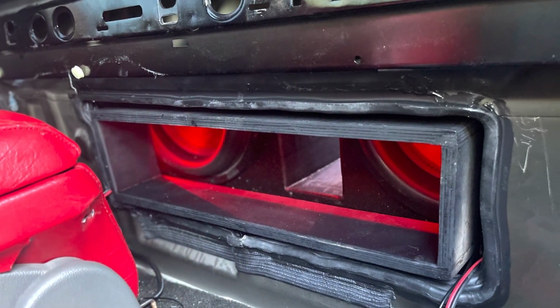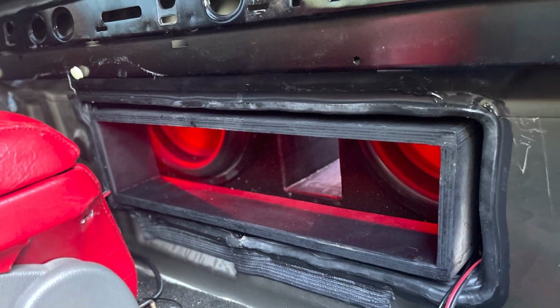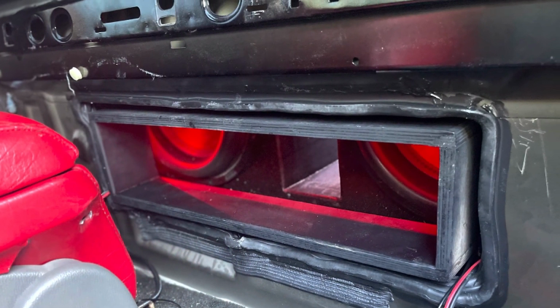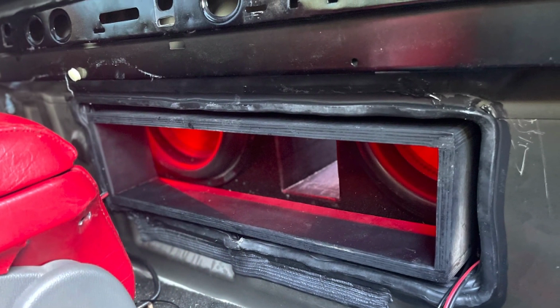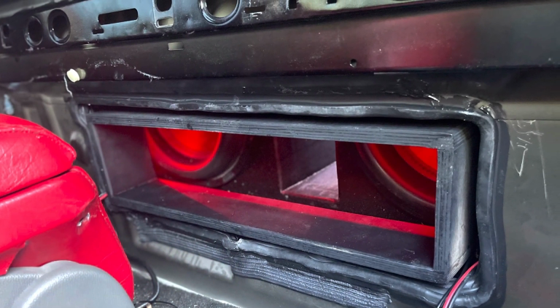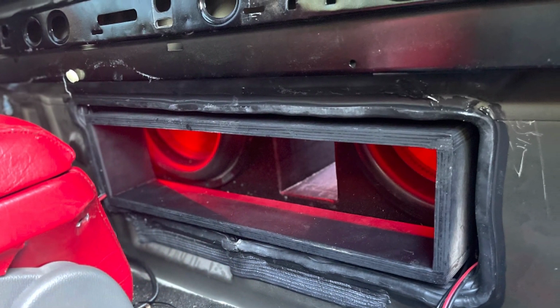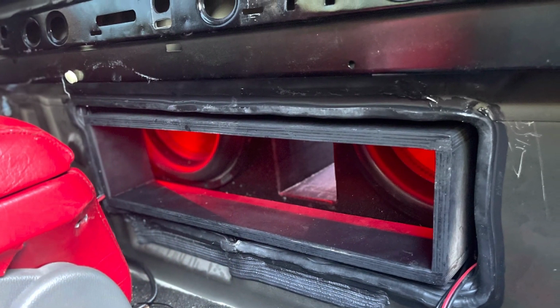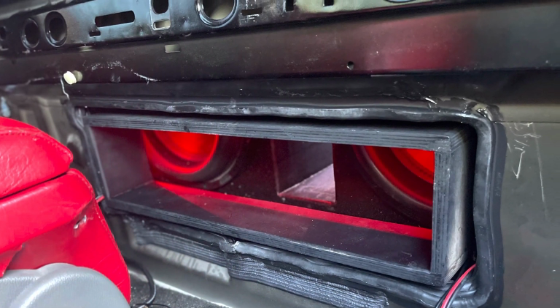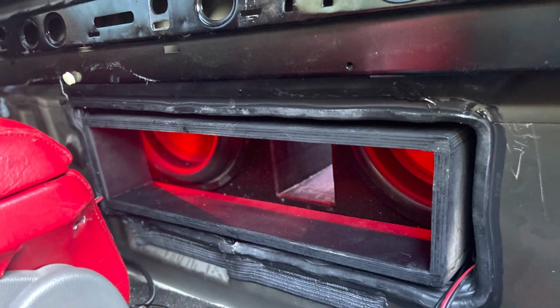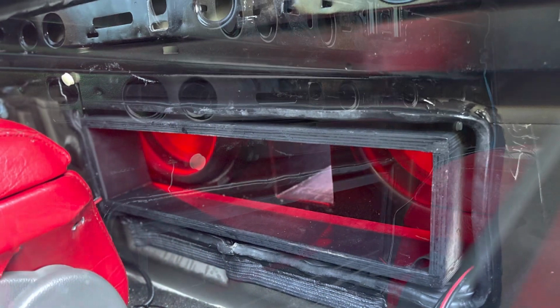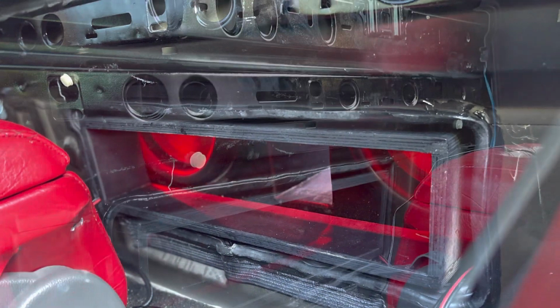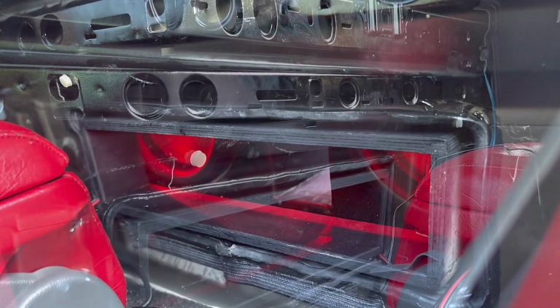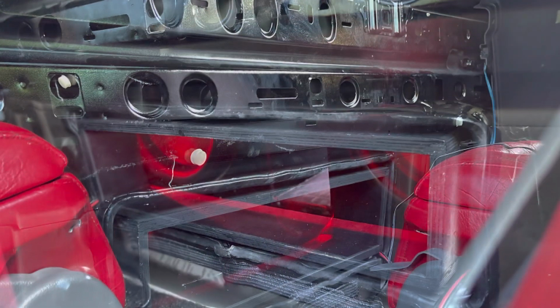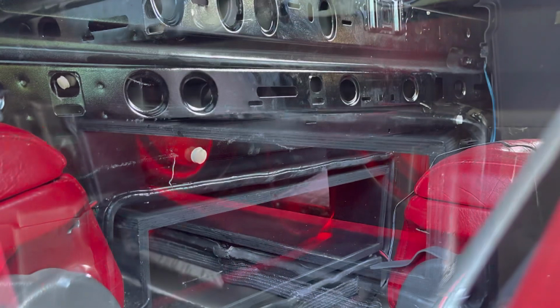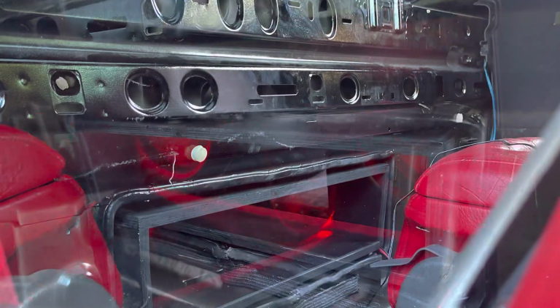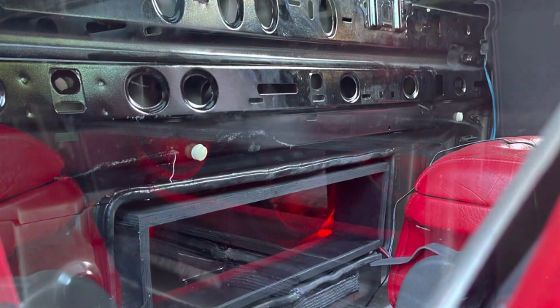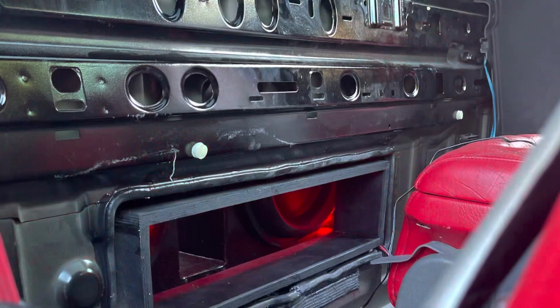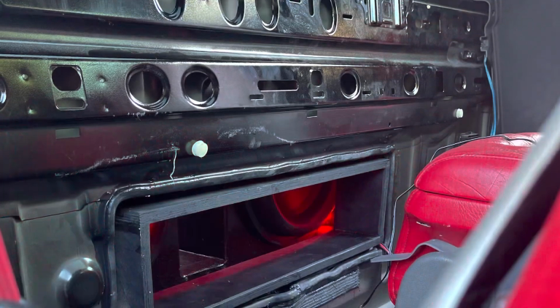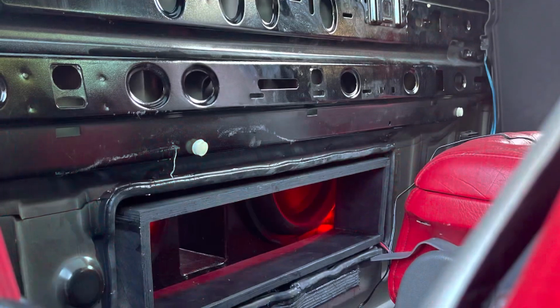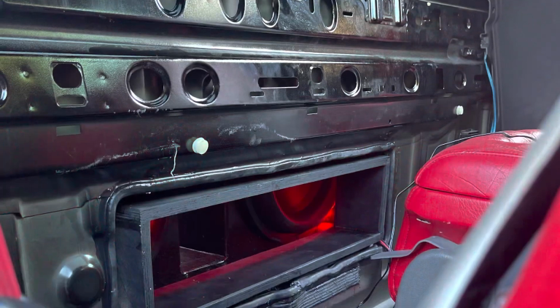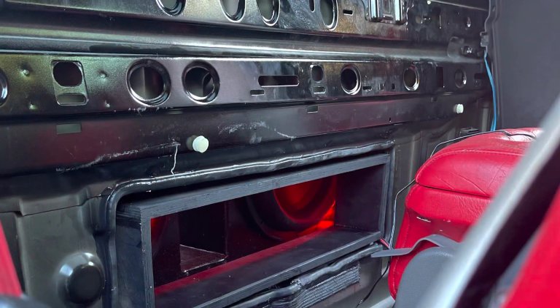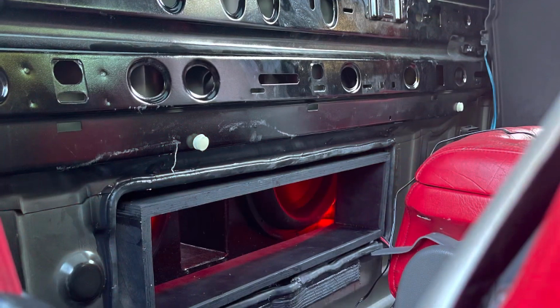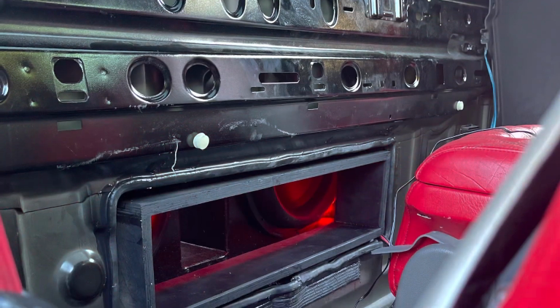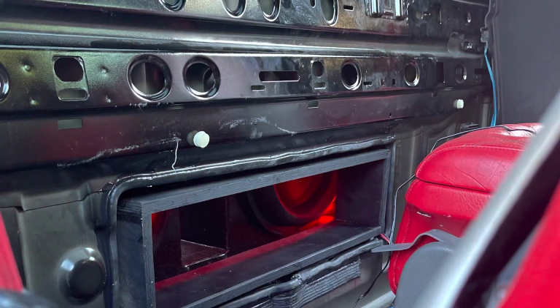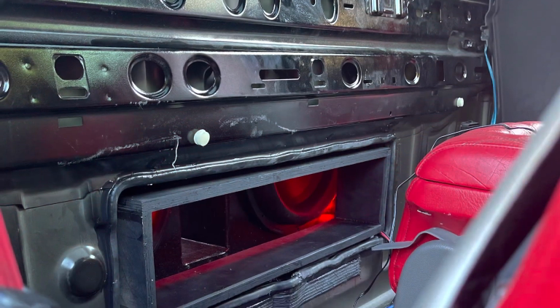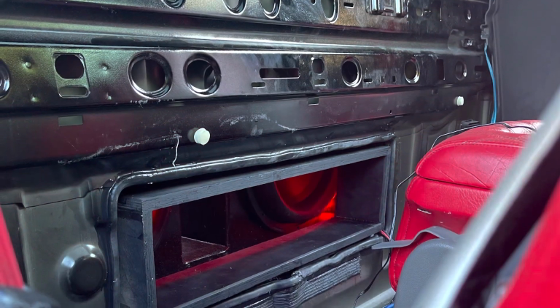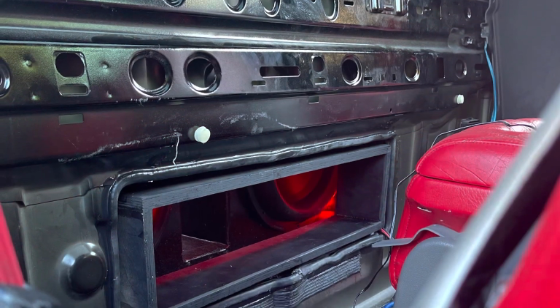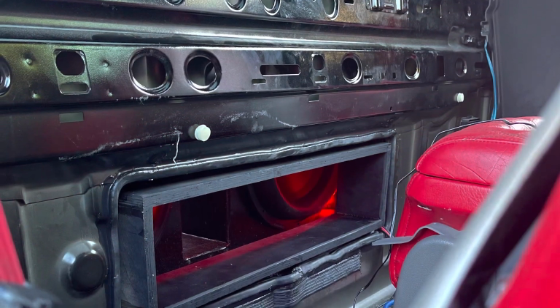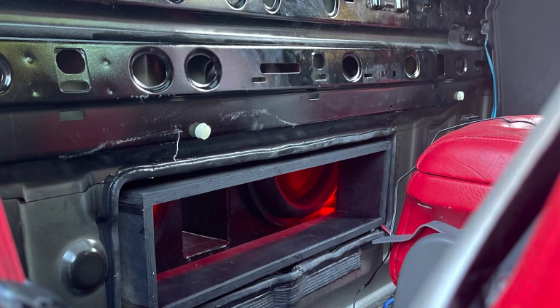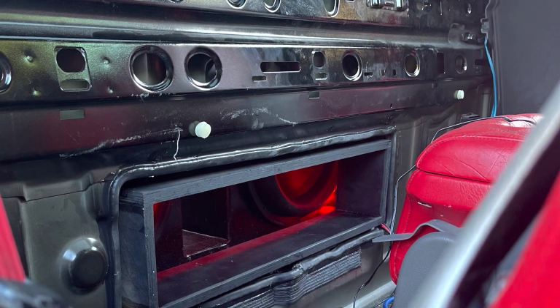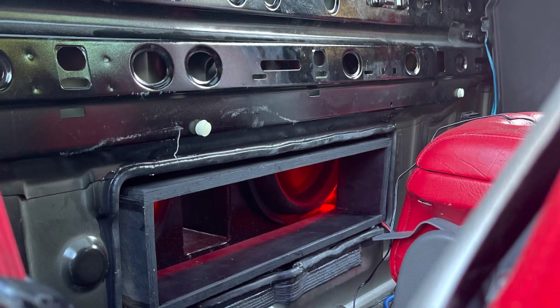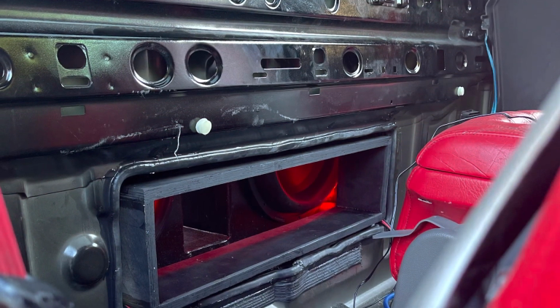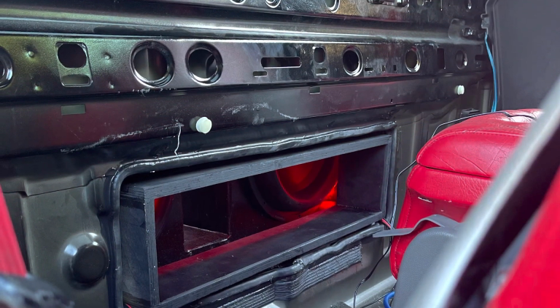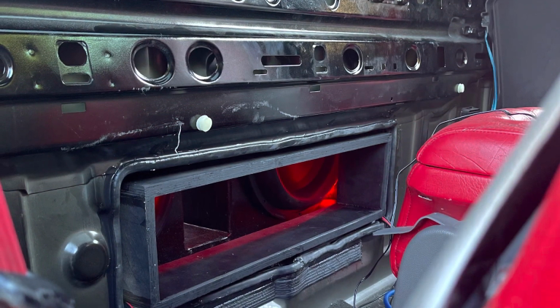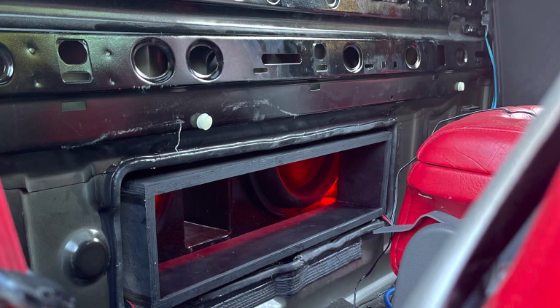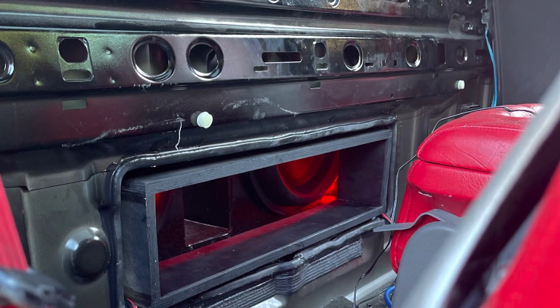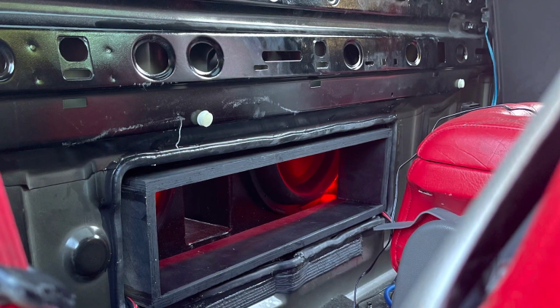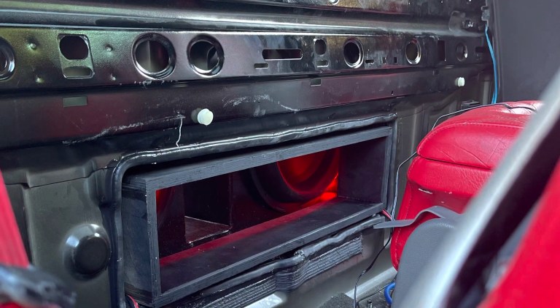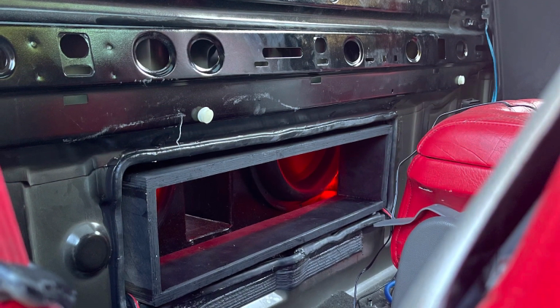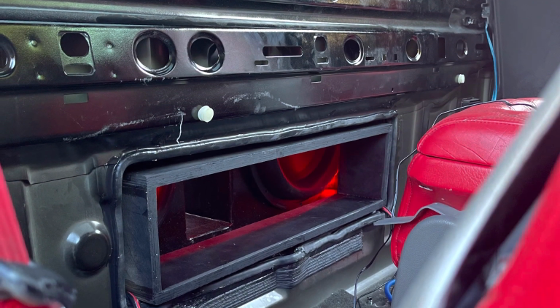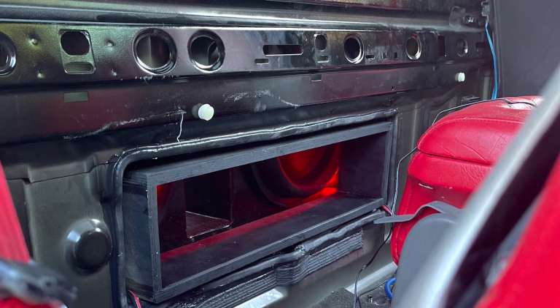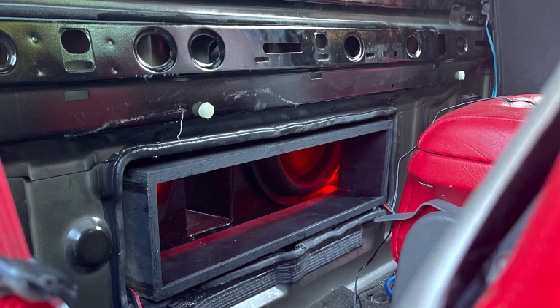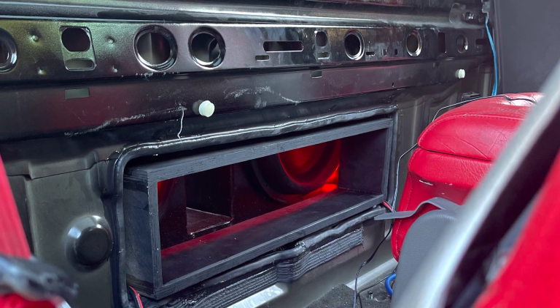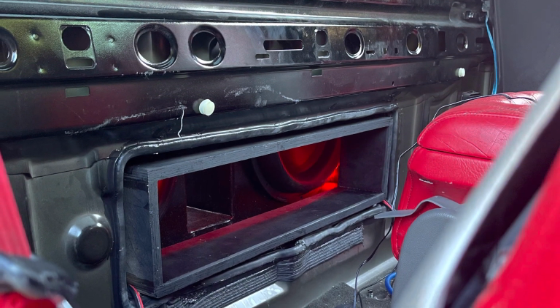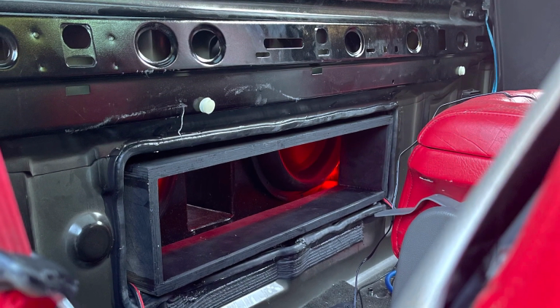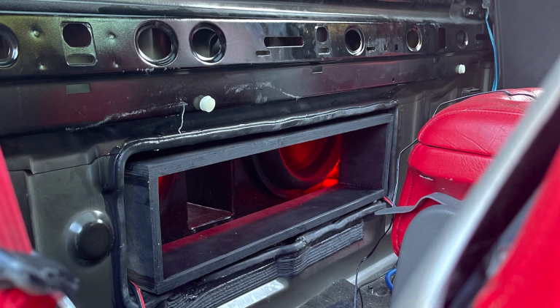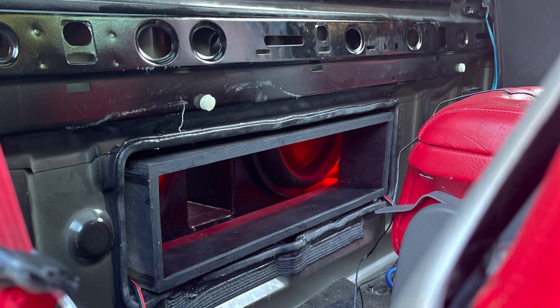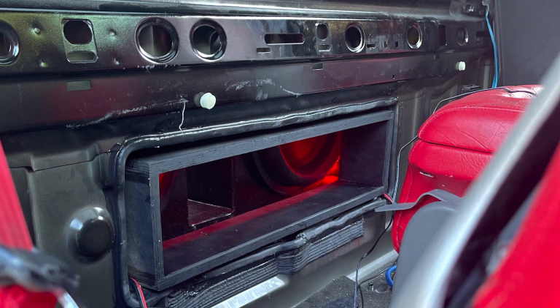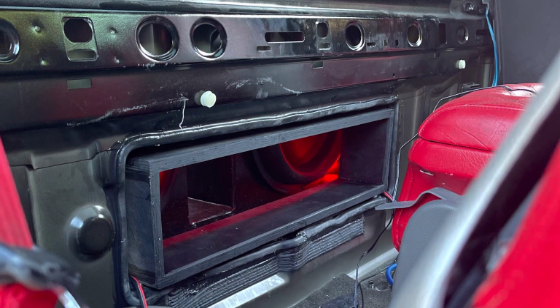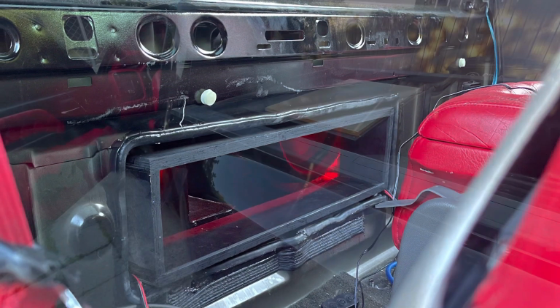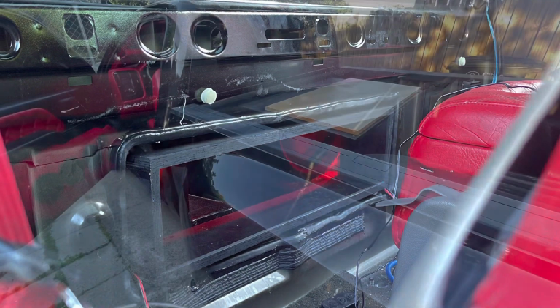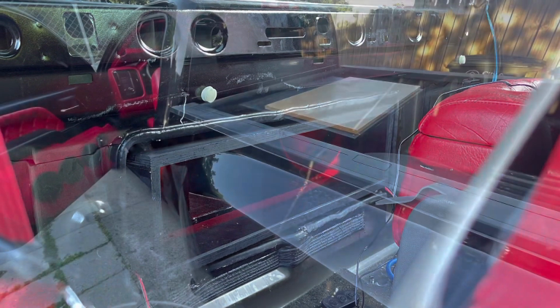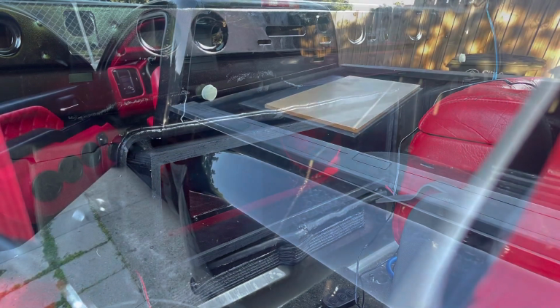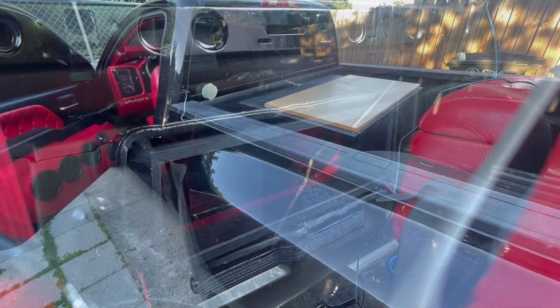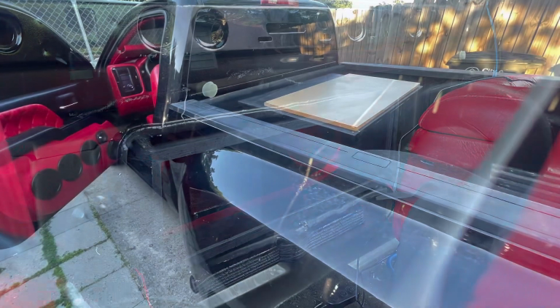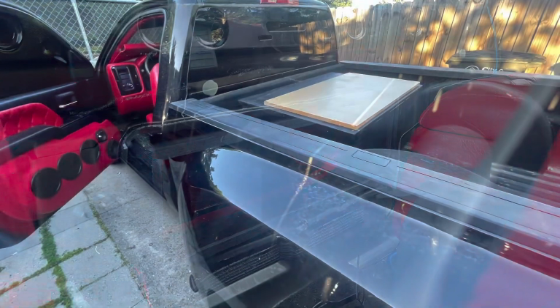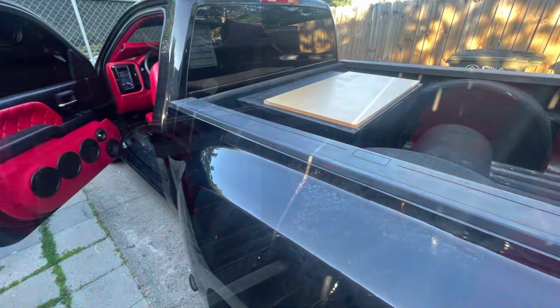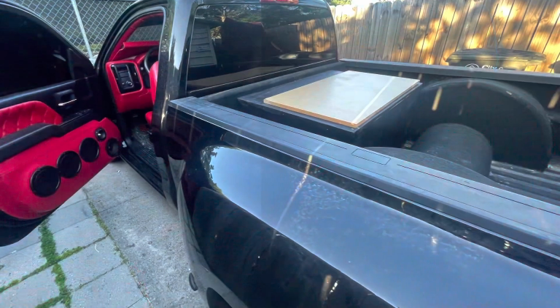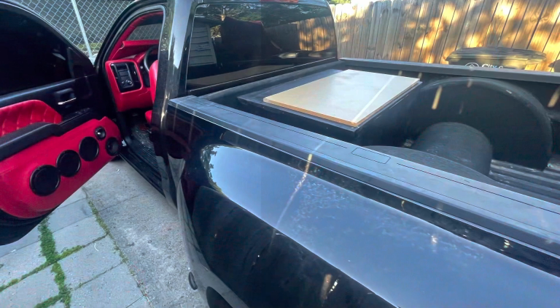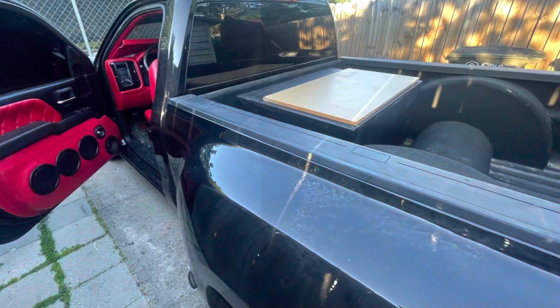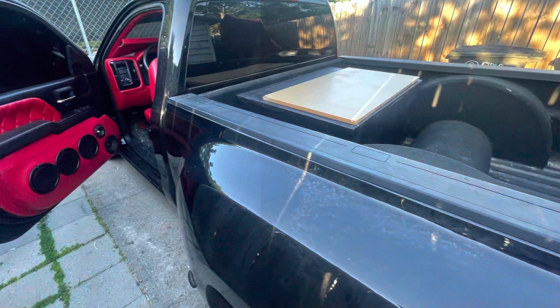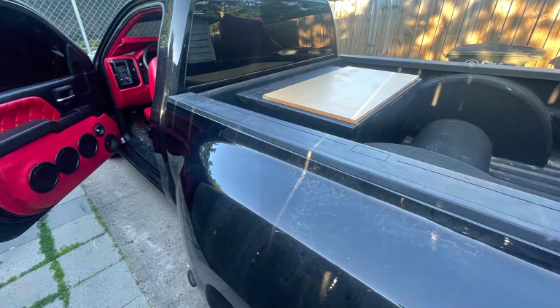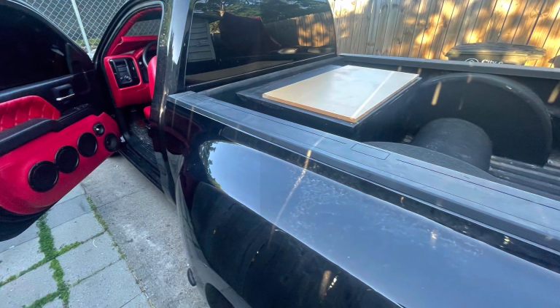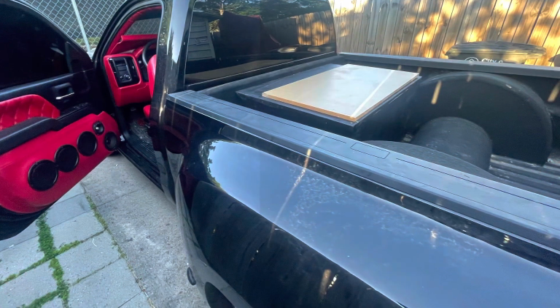It's just a regular ported enclosure because we didn't have enough space for a fourth-order to be built correctly. We had to make the box as correct as possible with the space allowed in the vehicle.